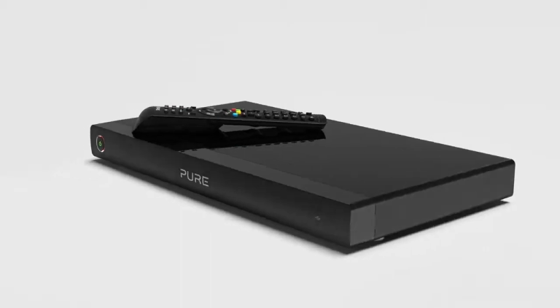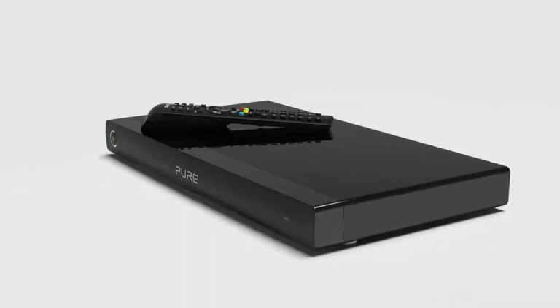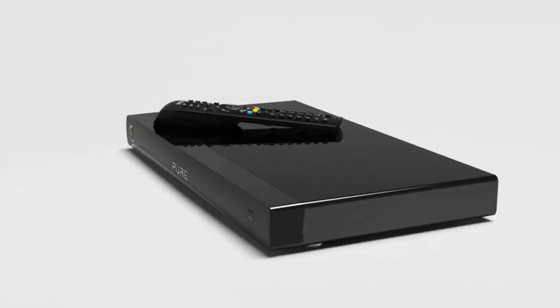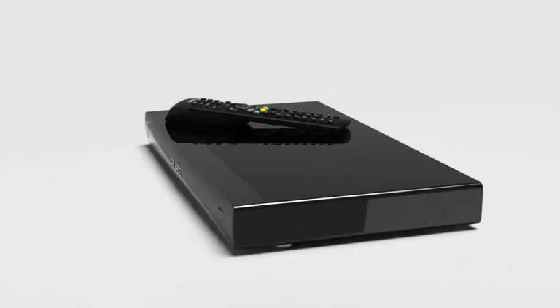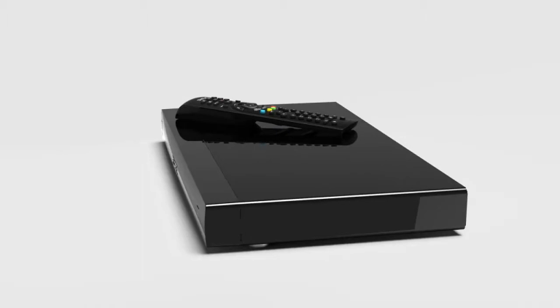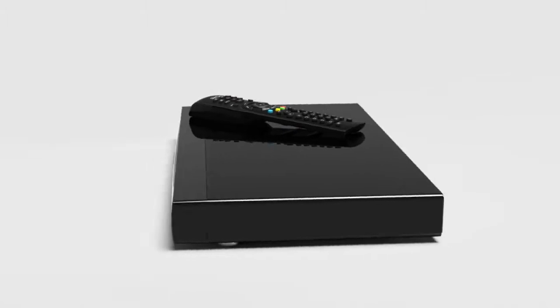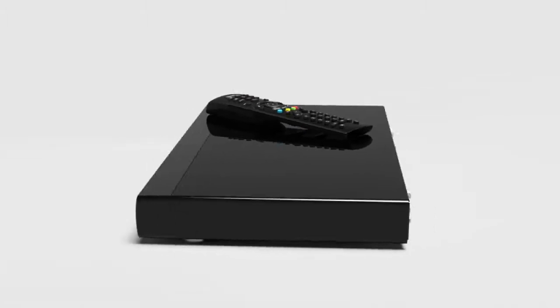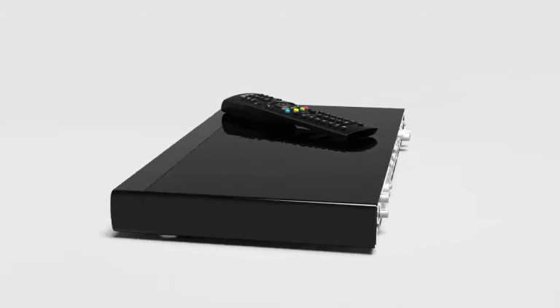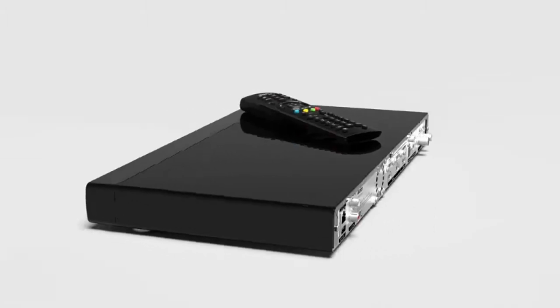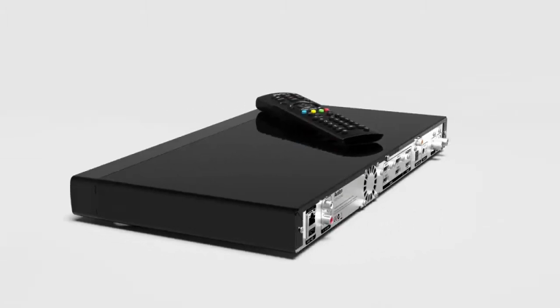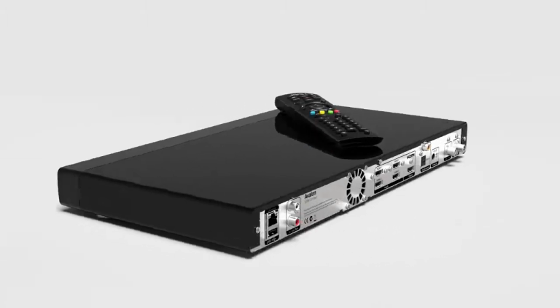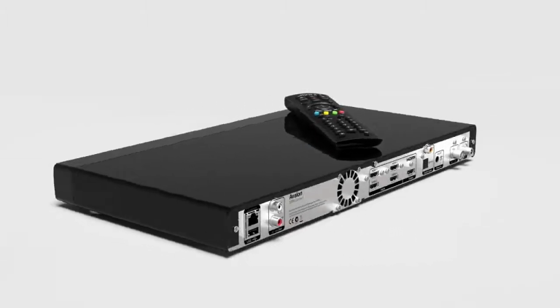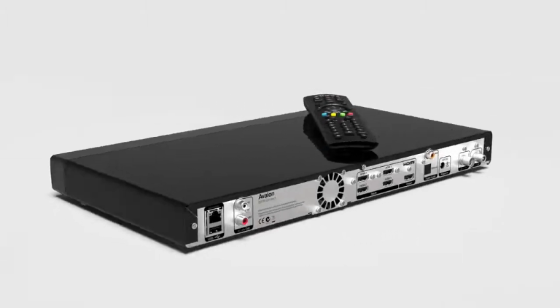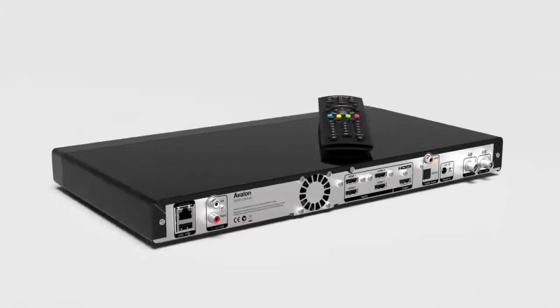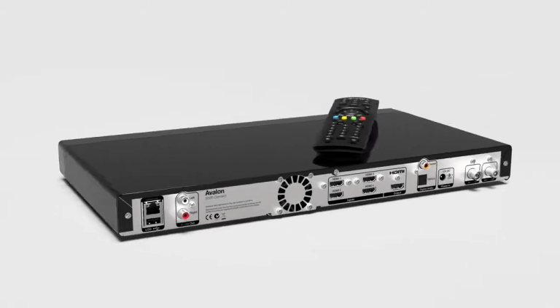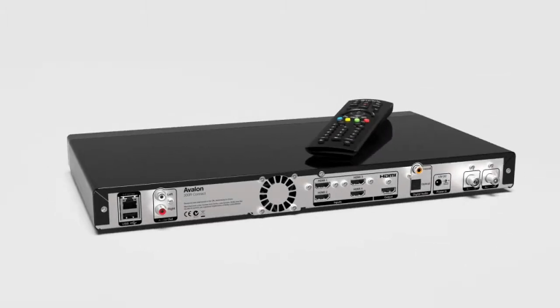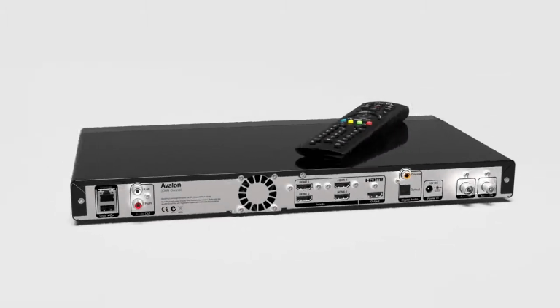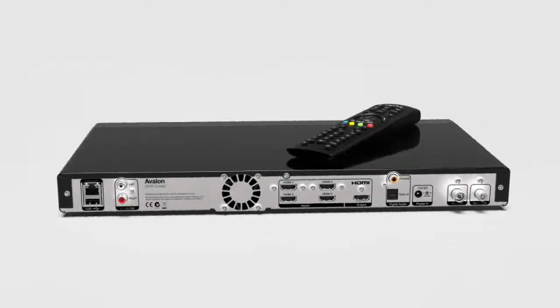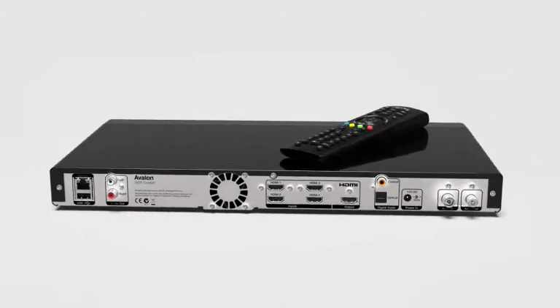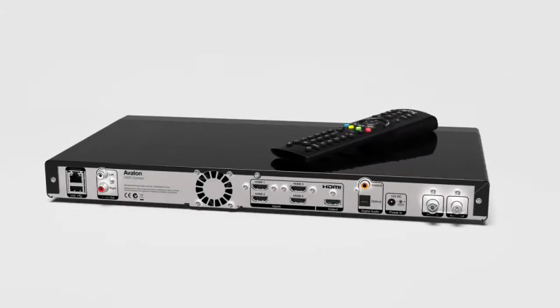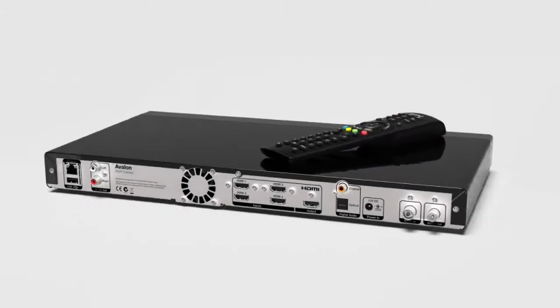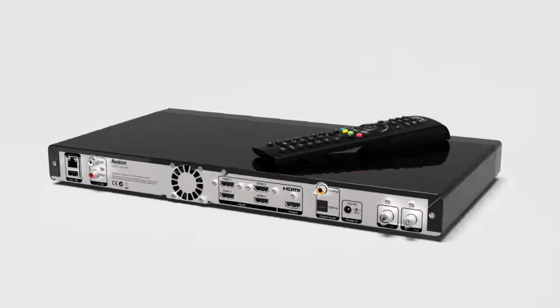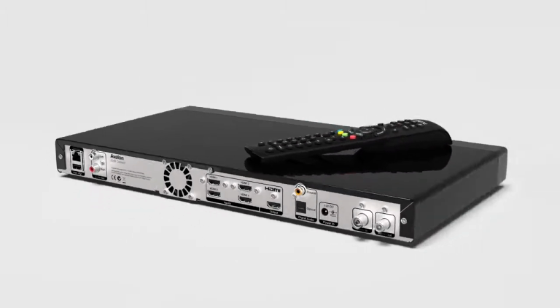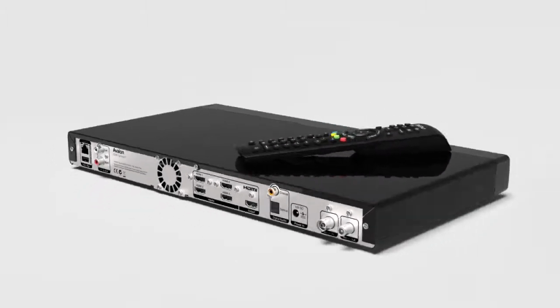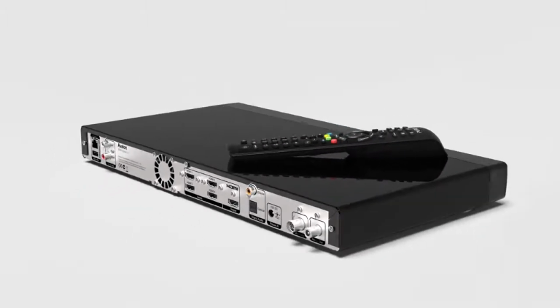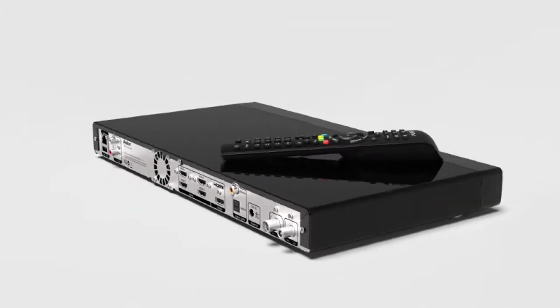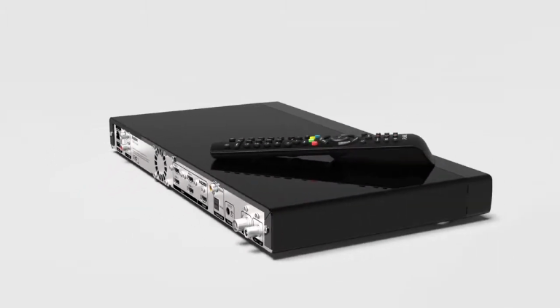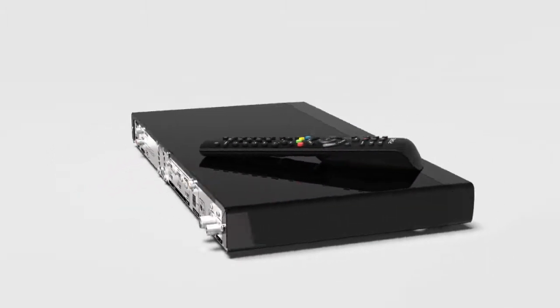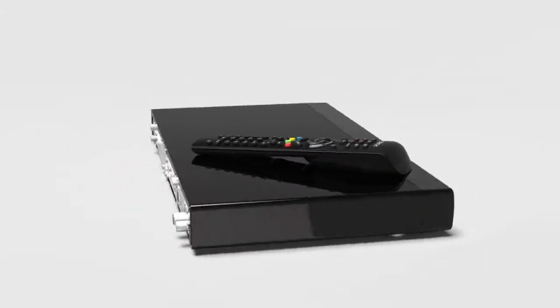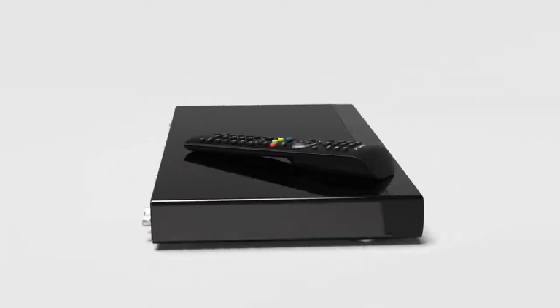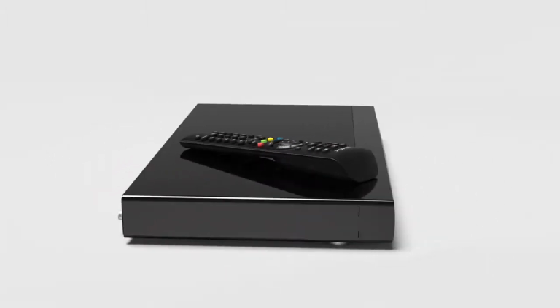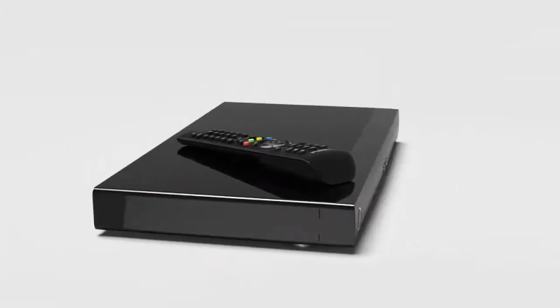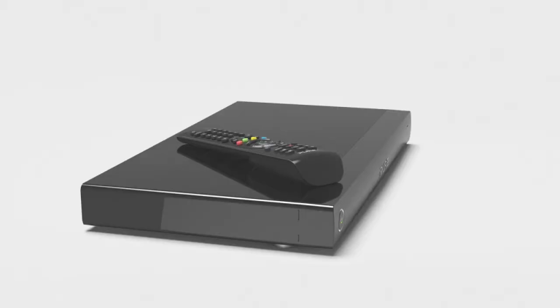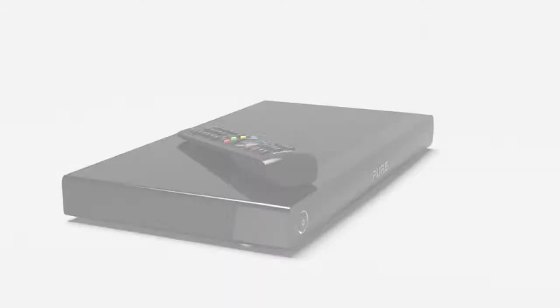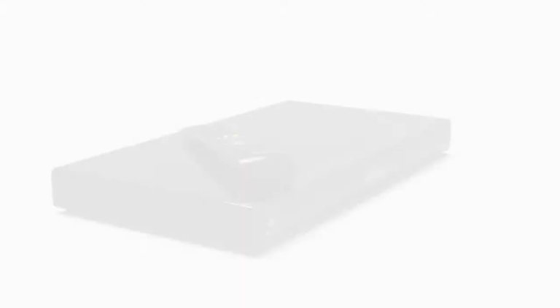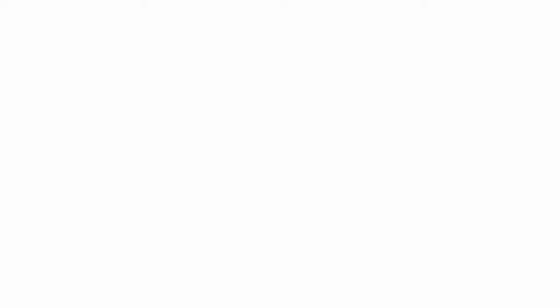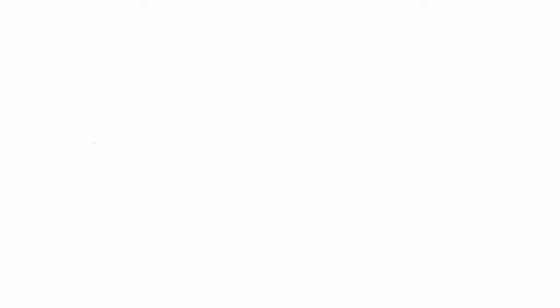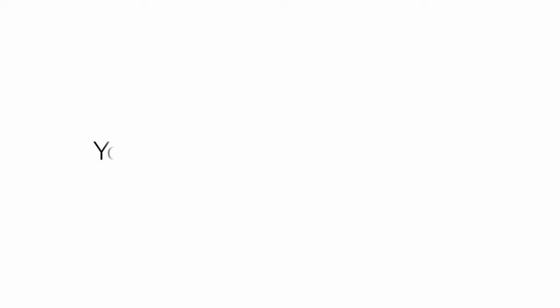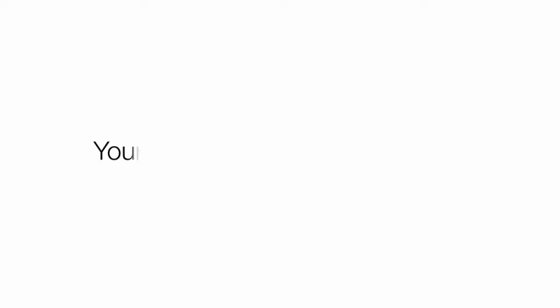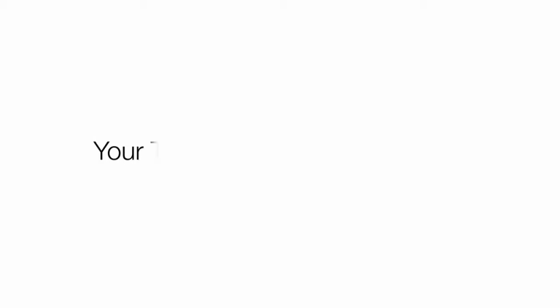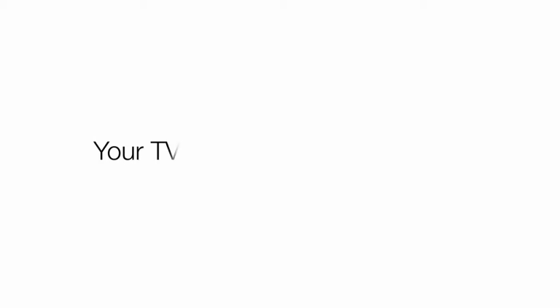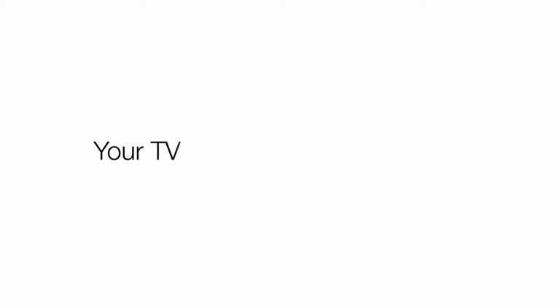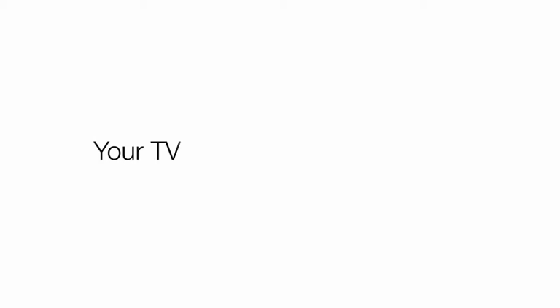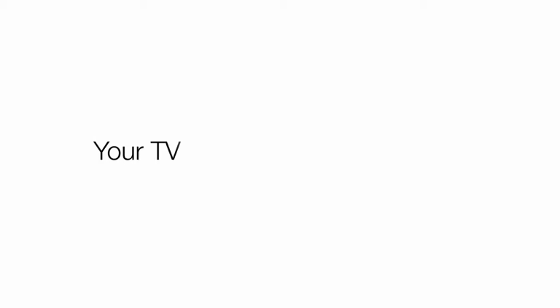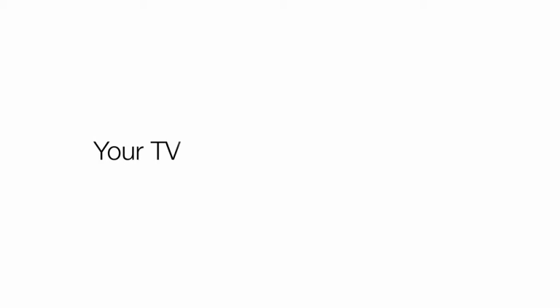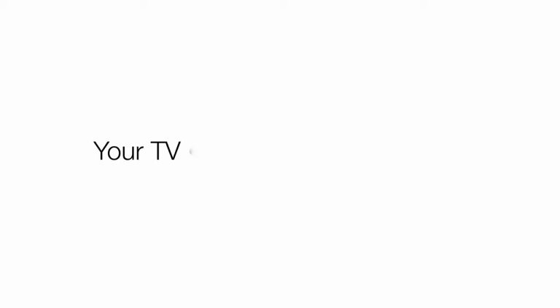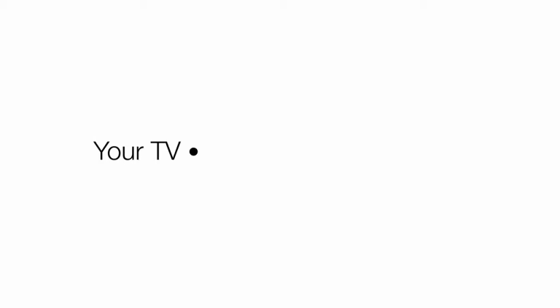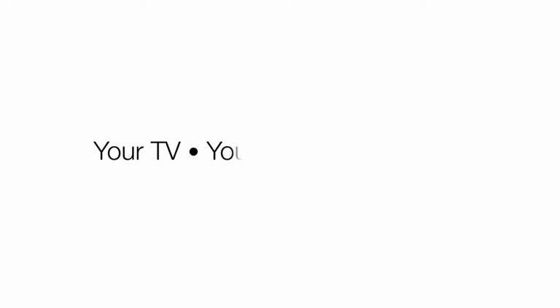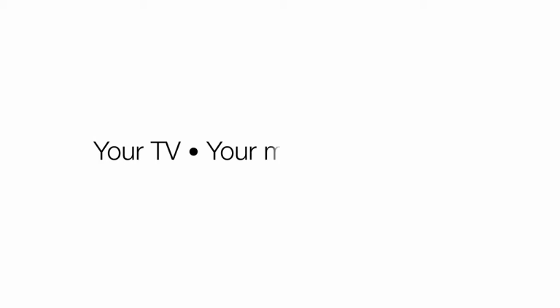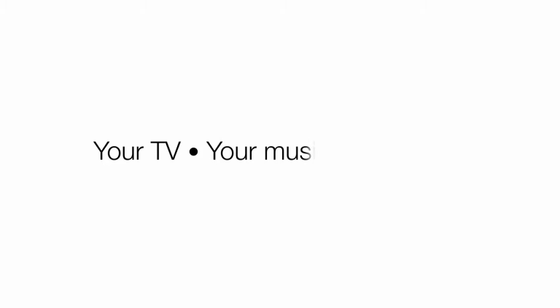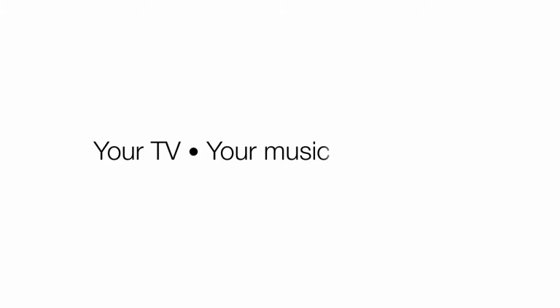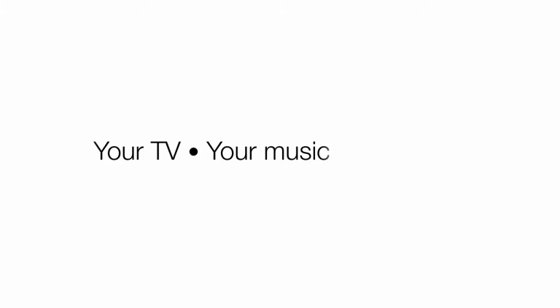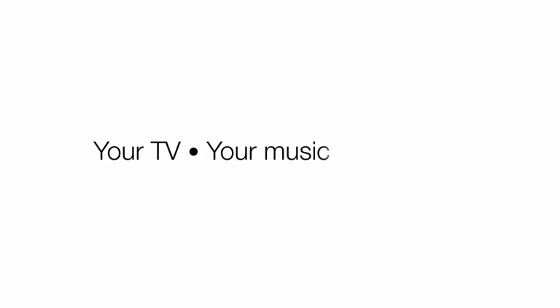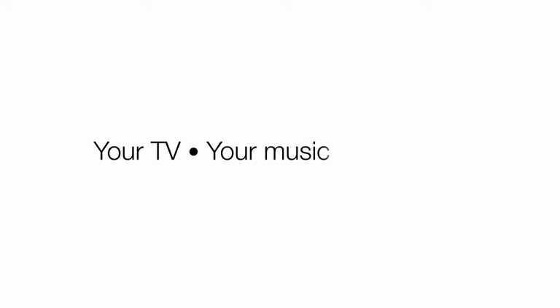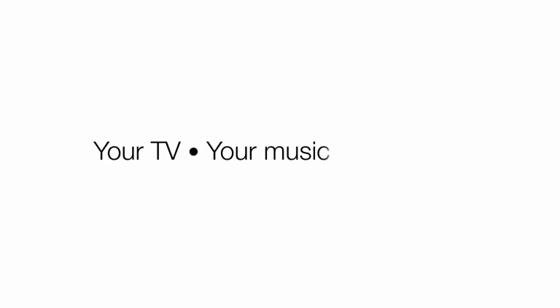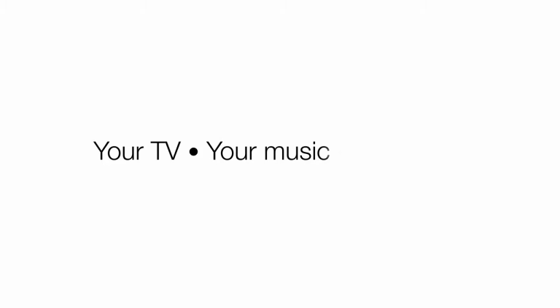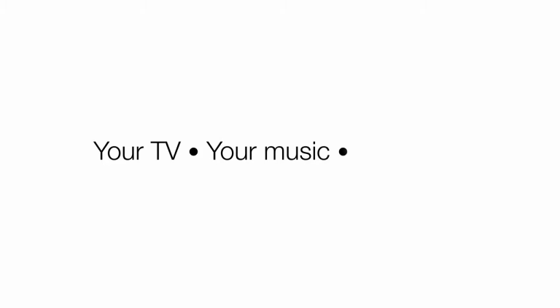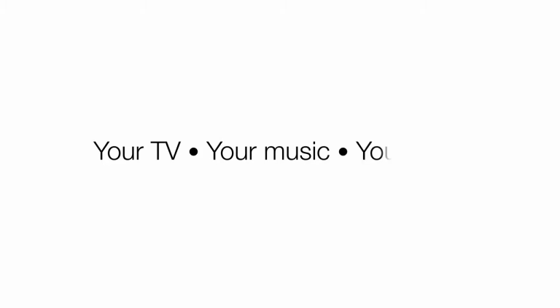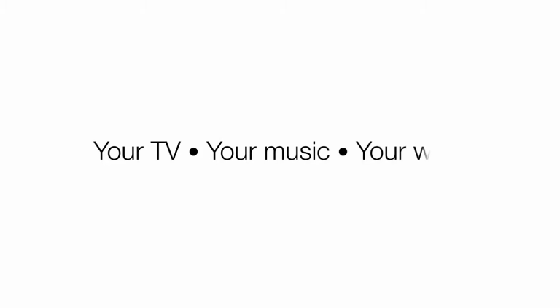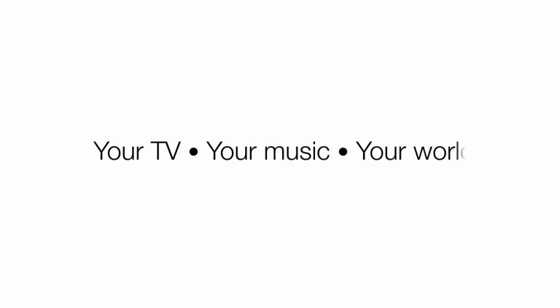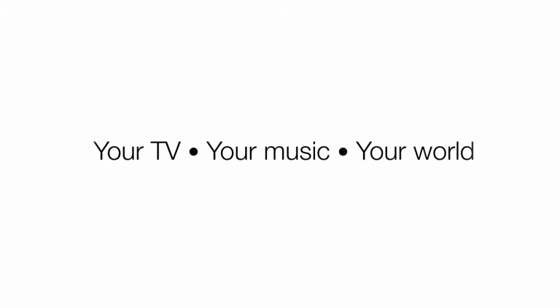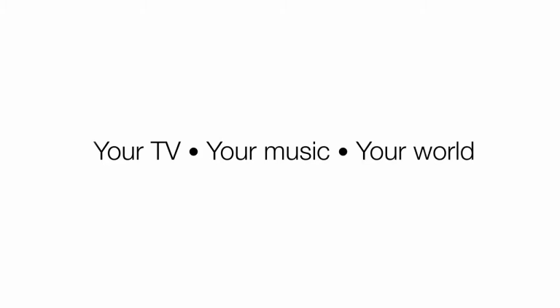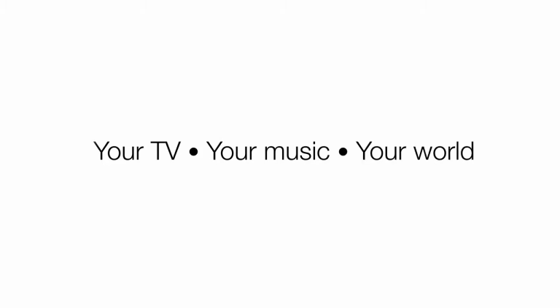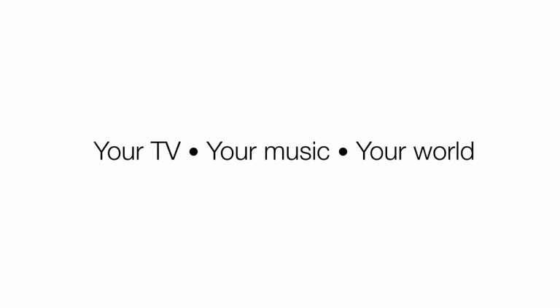Pure Avalon will change the way you watch and listen to TV. Your TV. Your music. Your world.